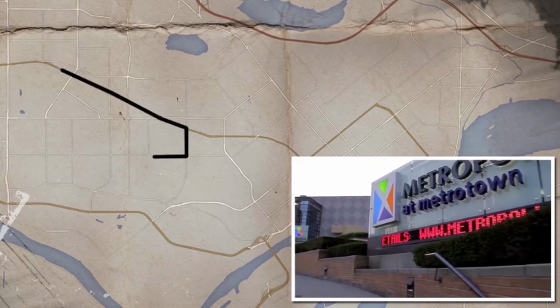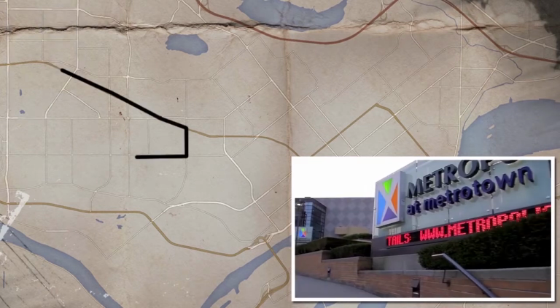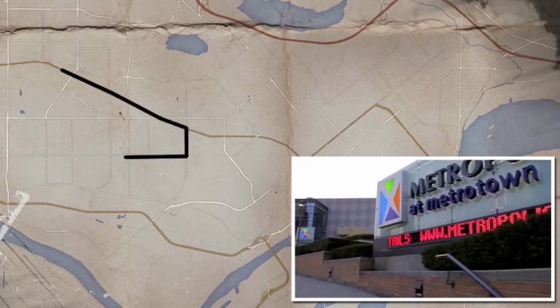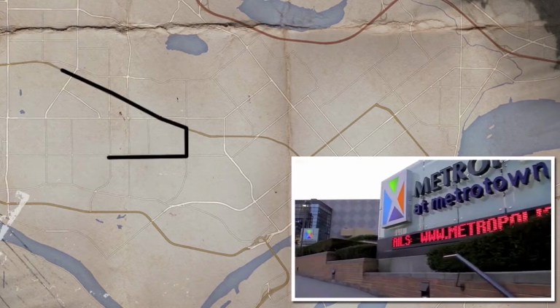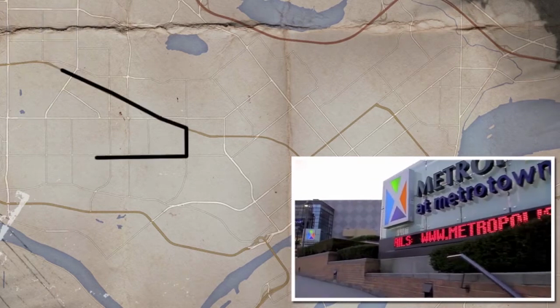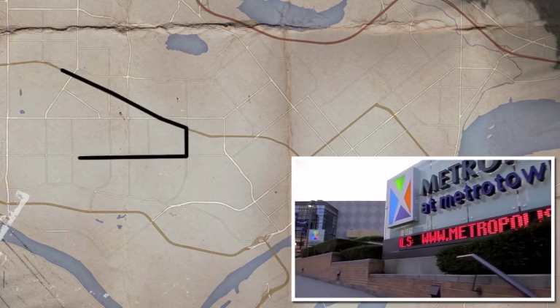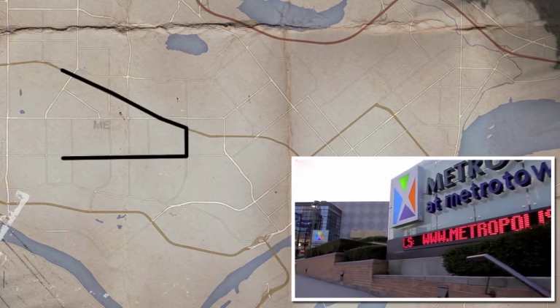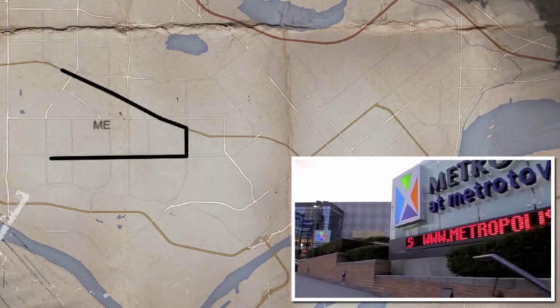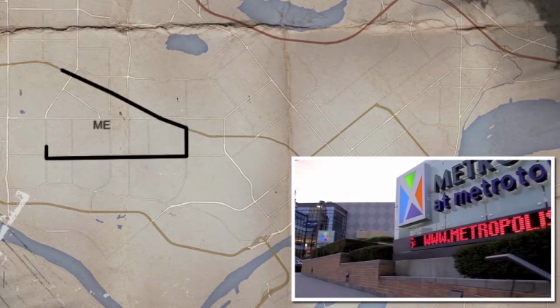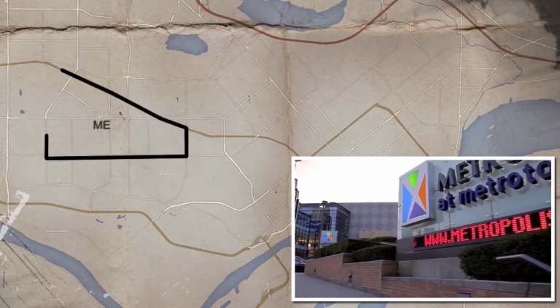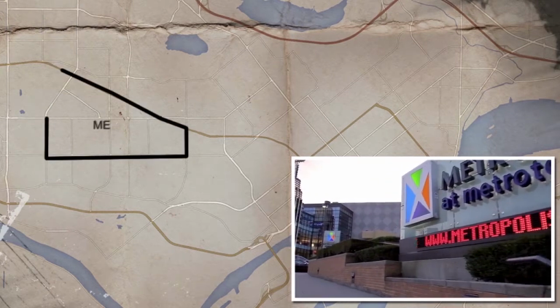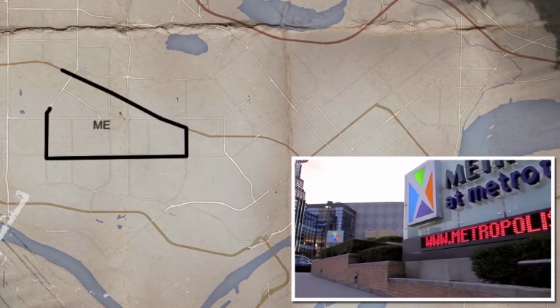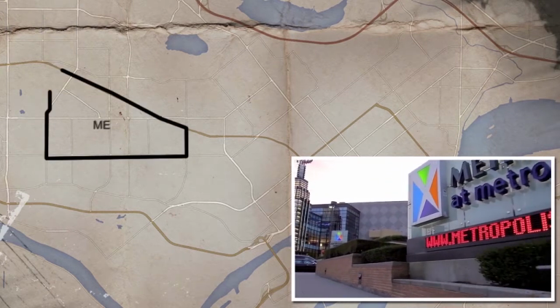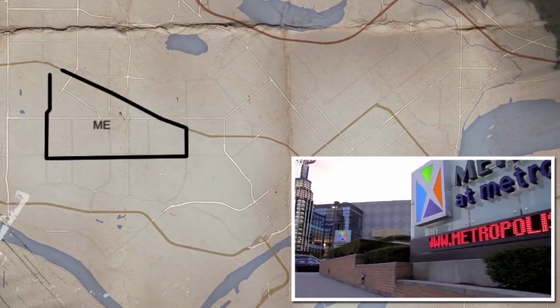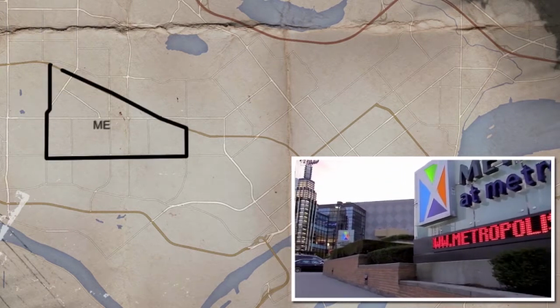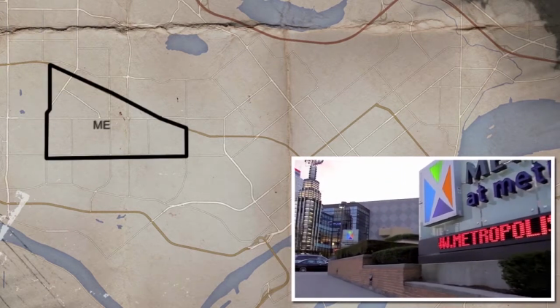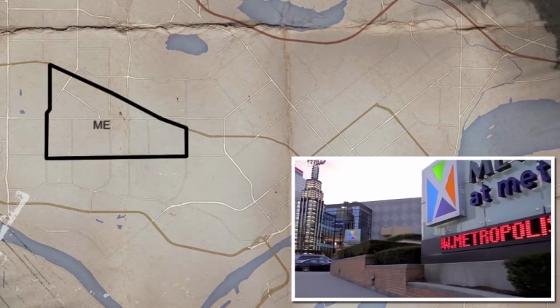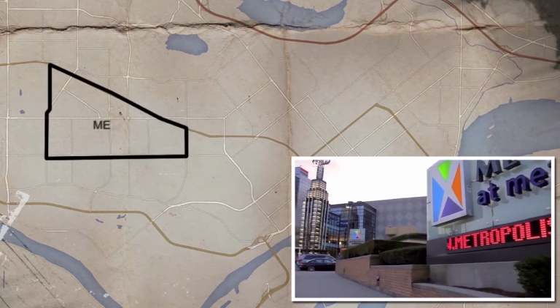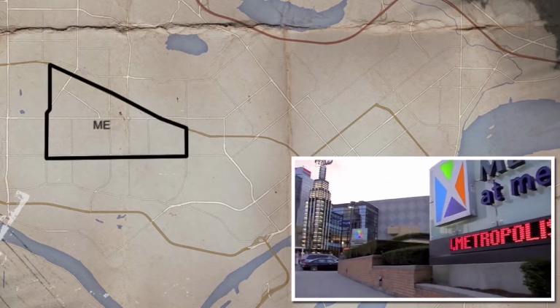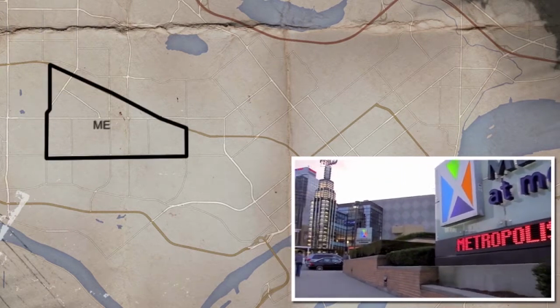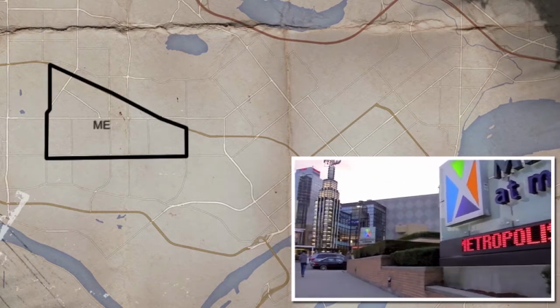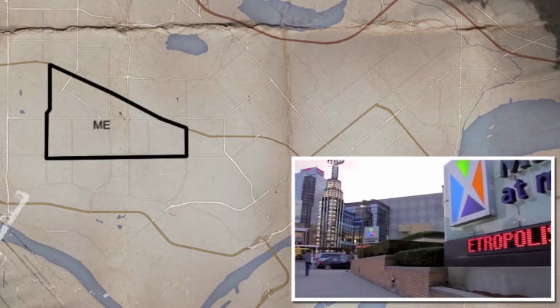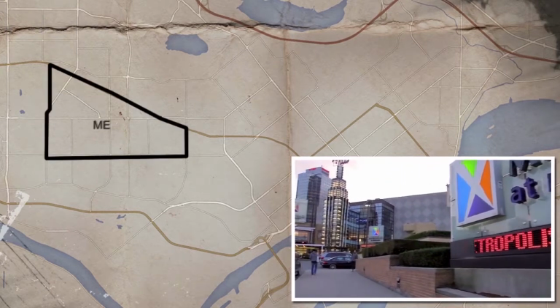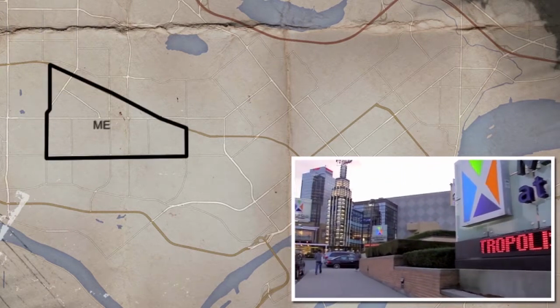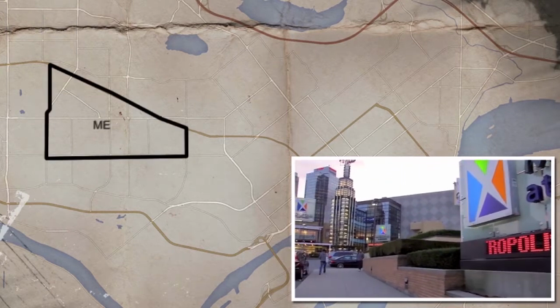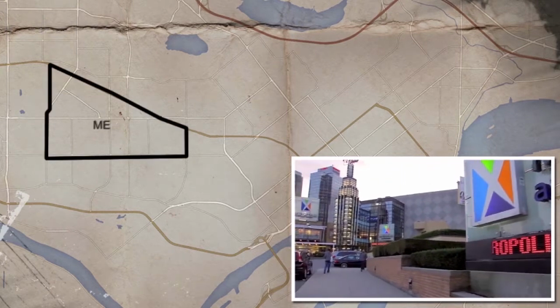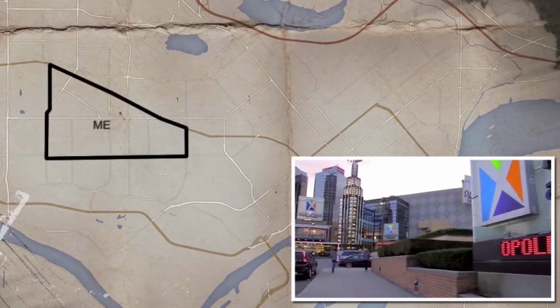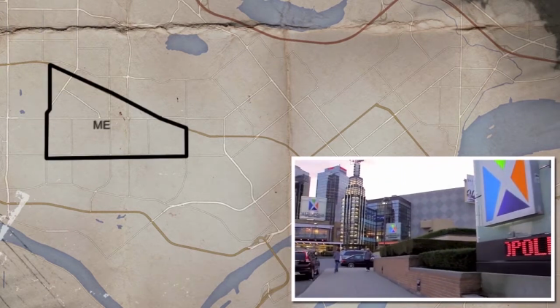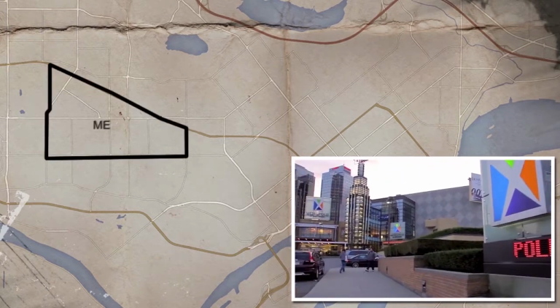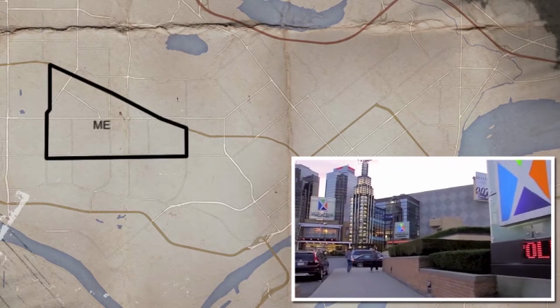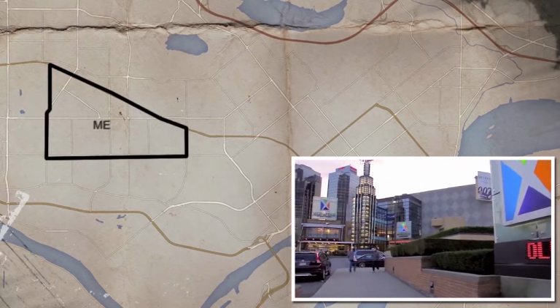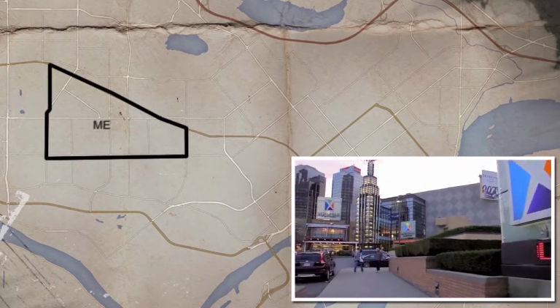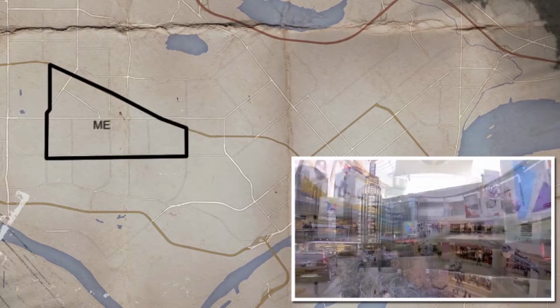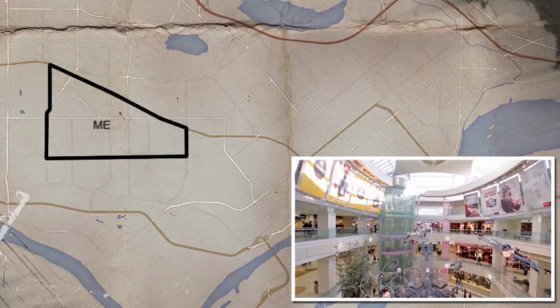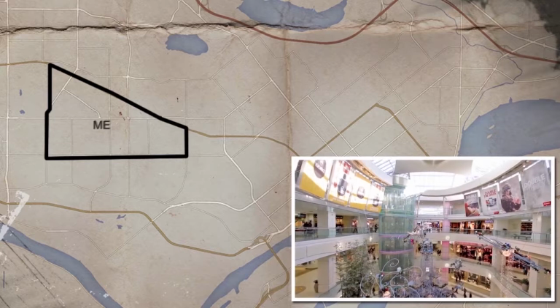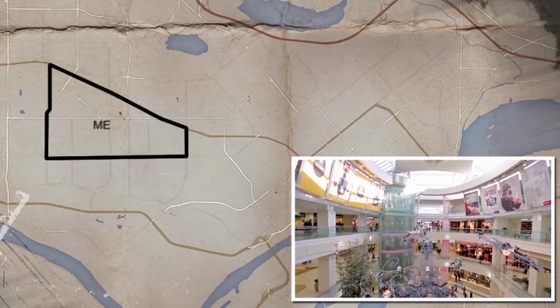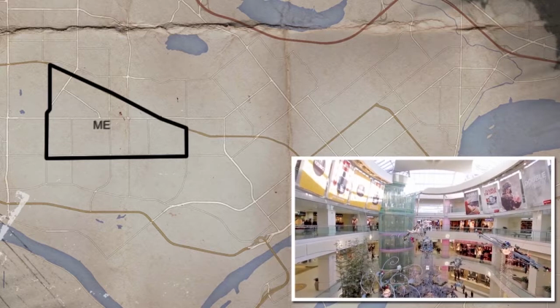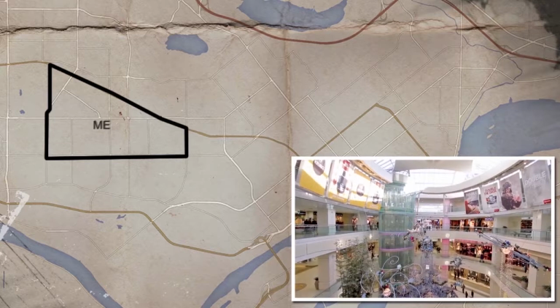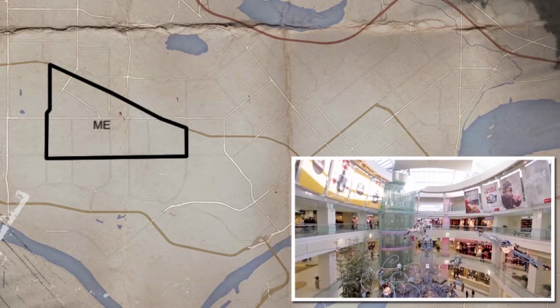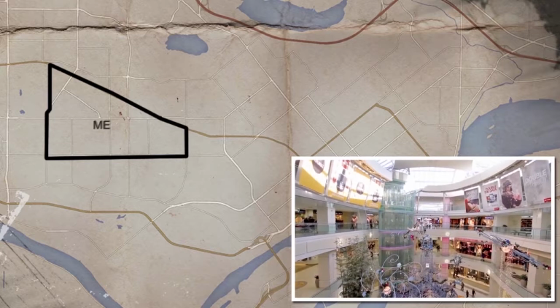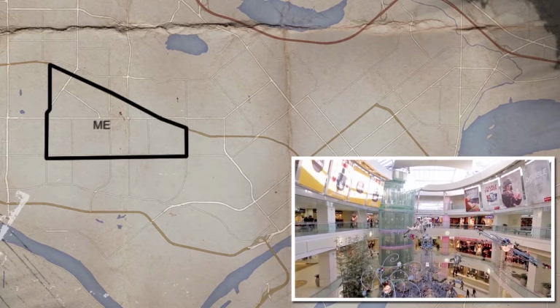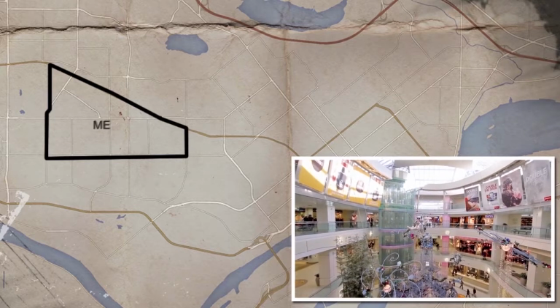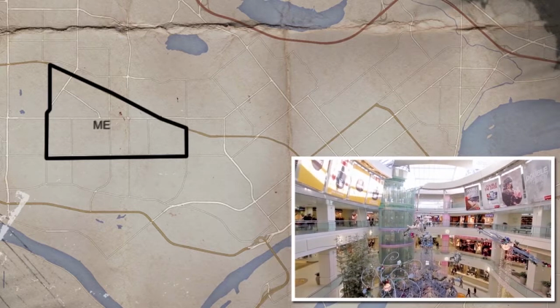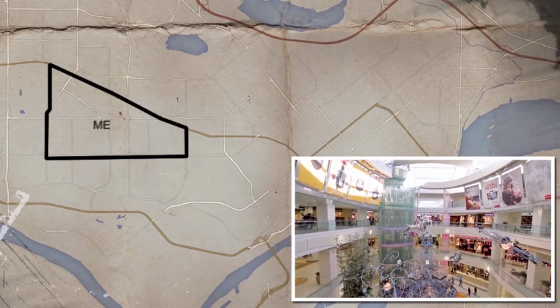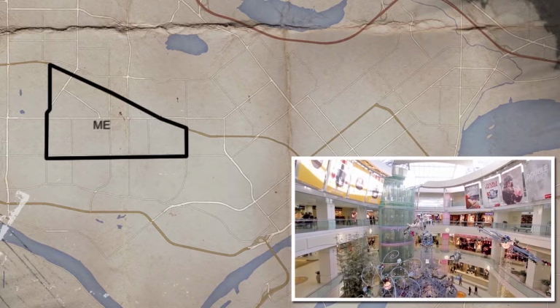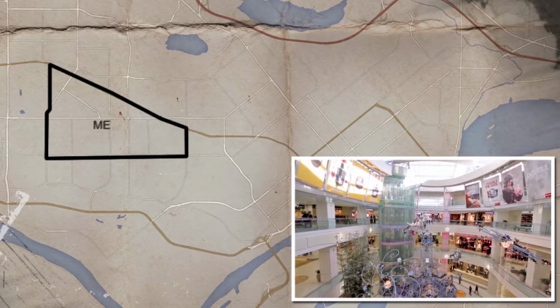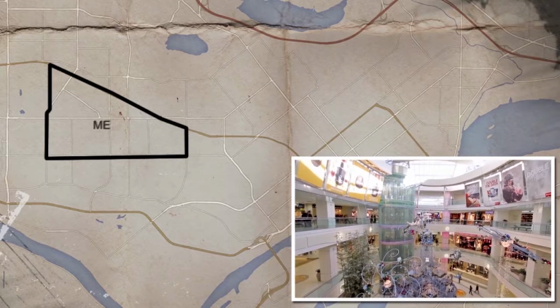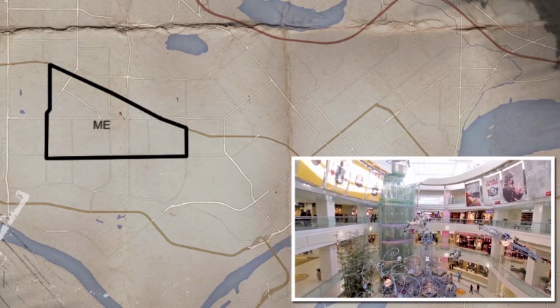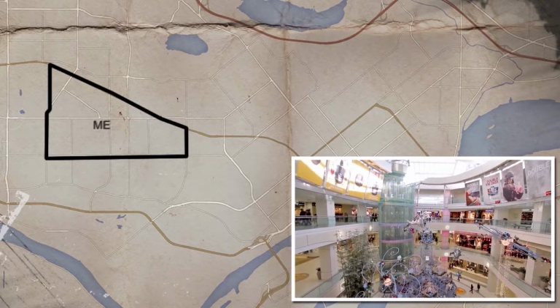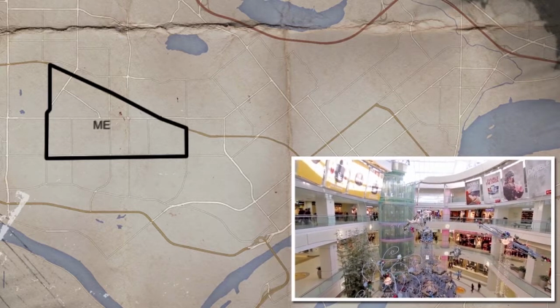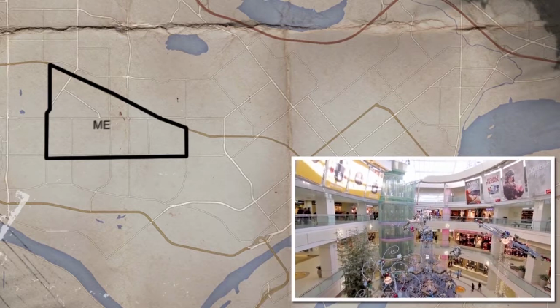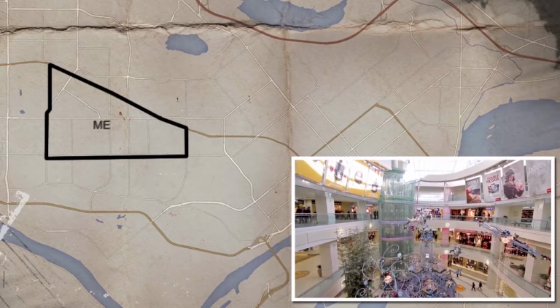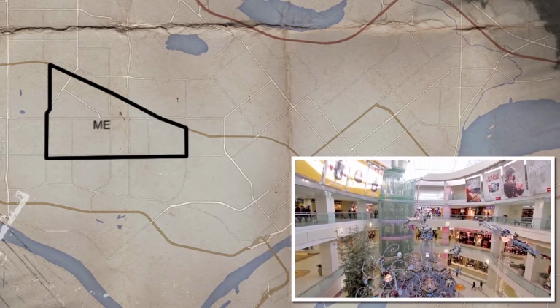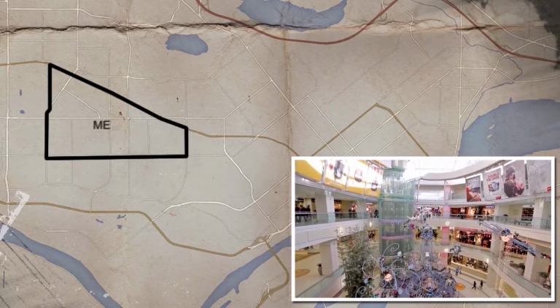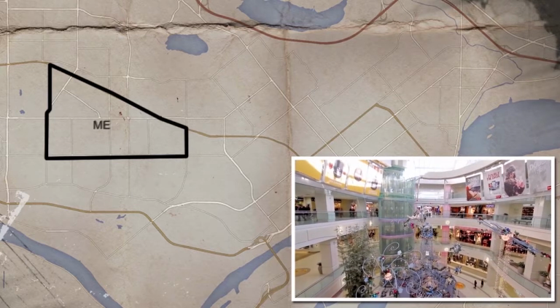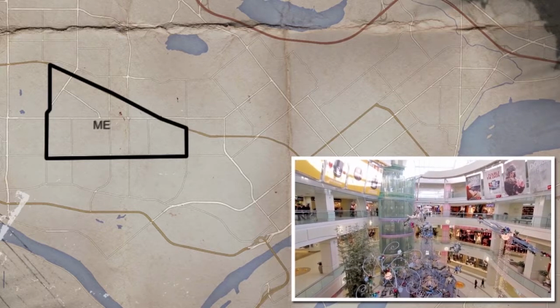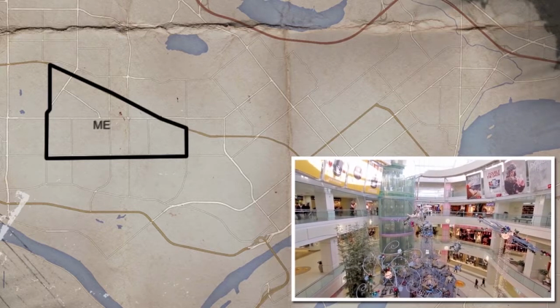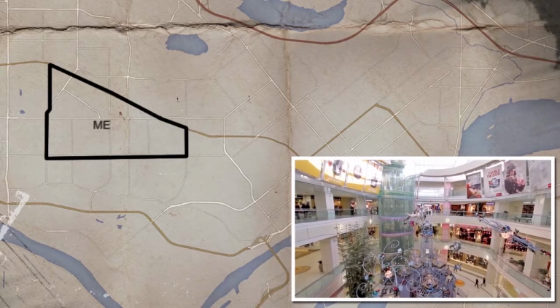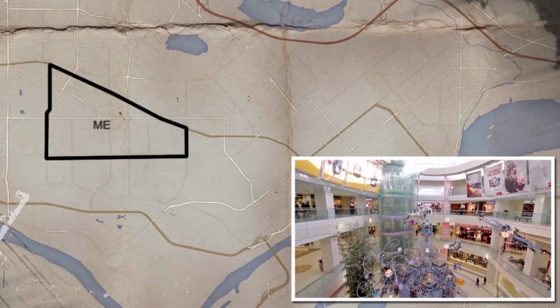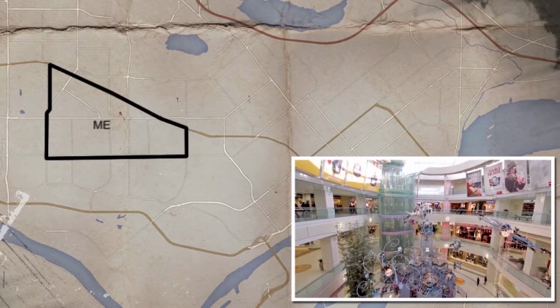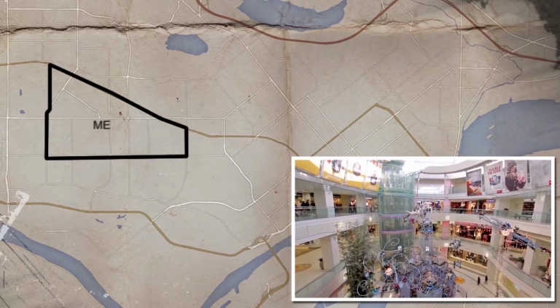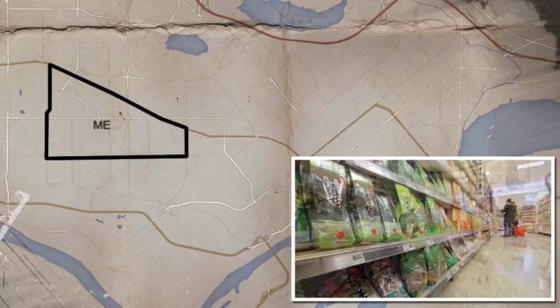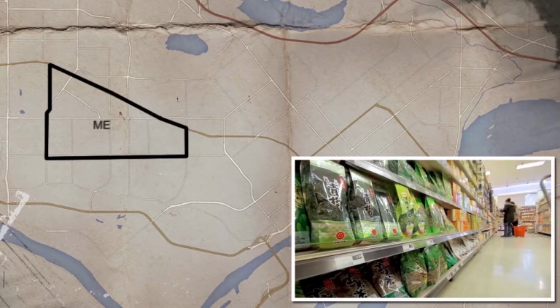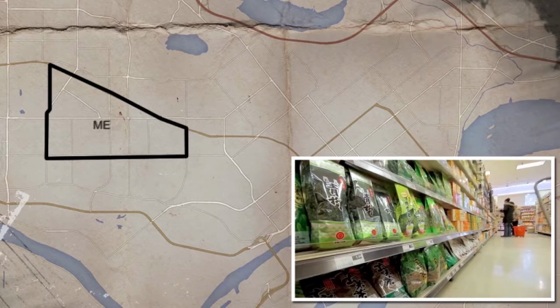The most popular place to shop in all of Burnaby is Metrotown, where there are several high-rise apartment towers and easy SkyTrain access.